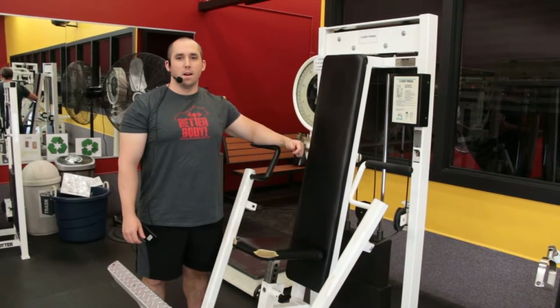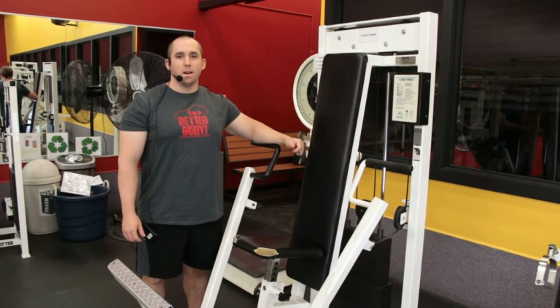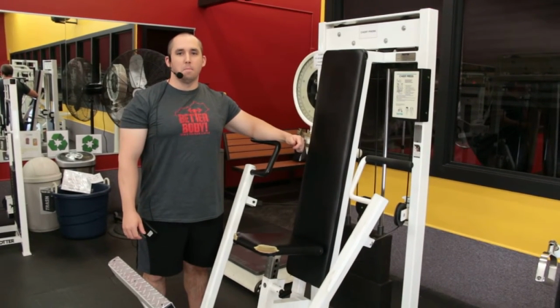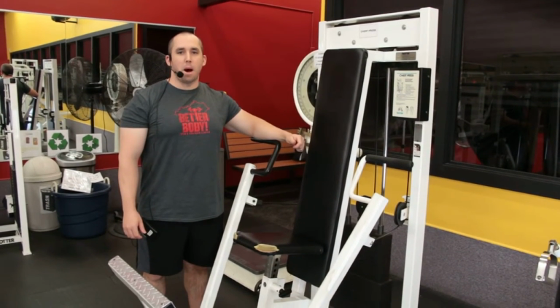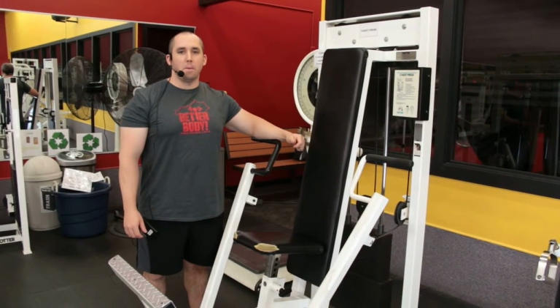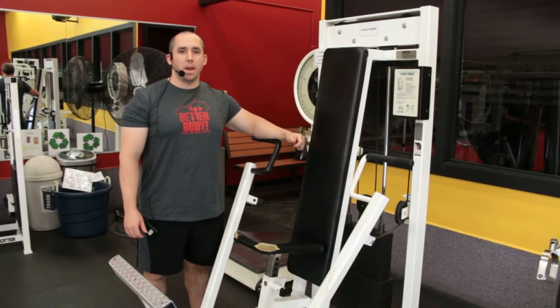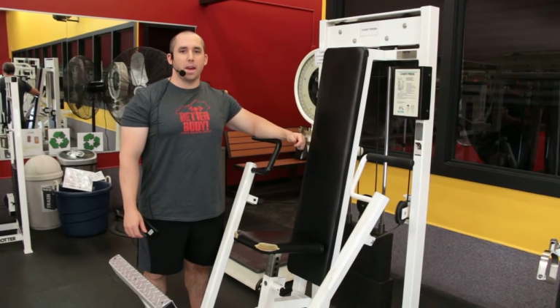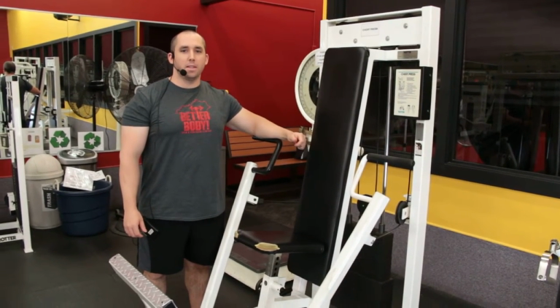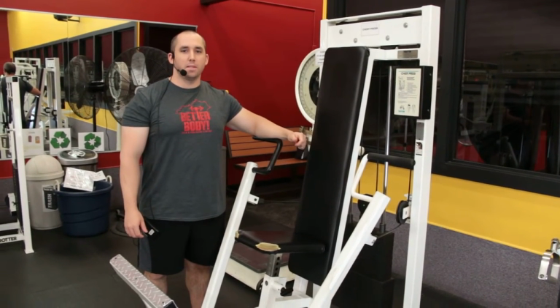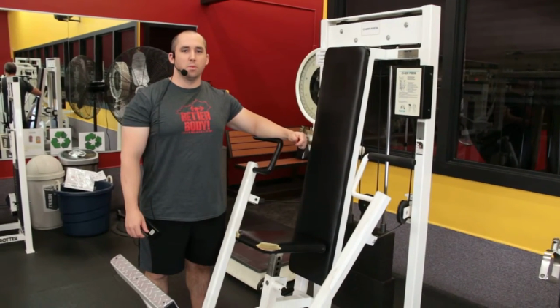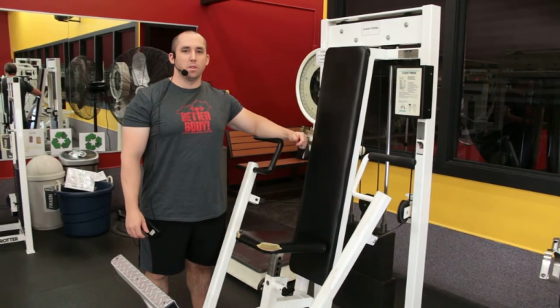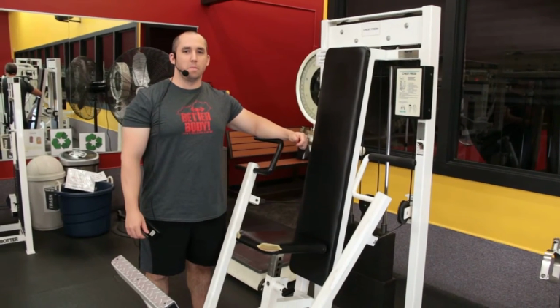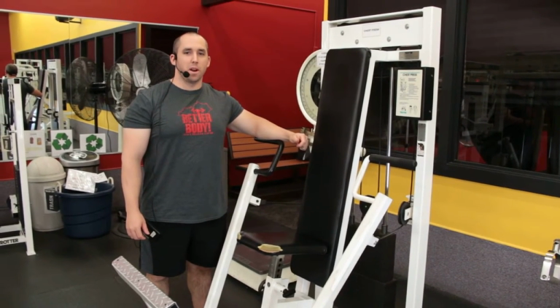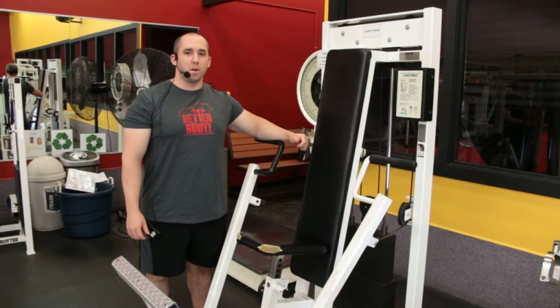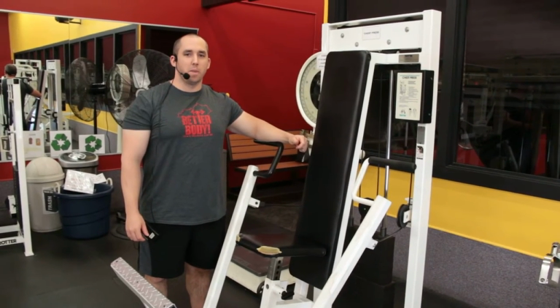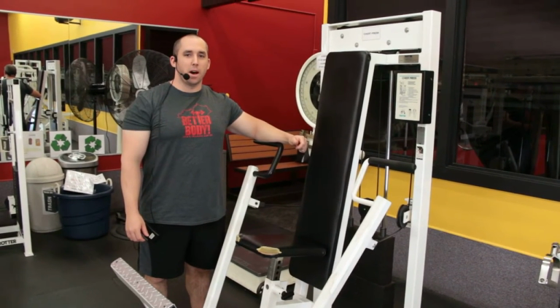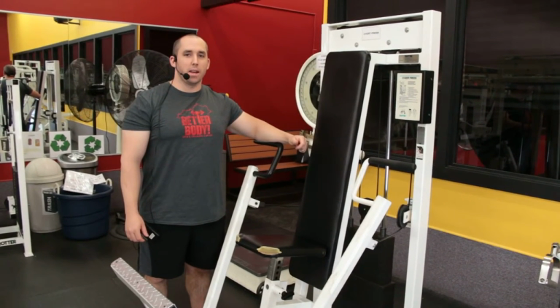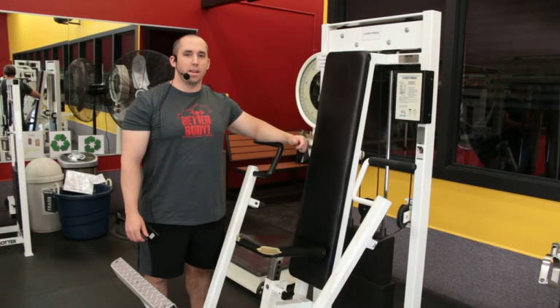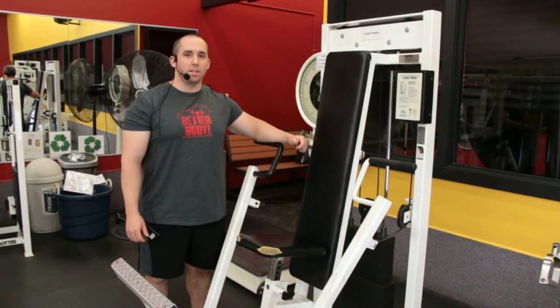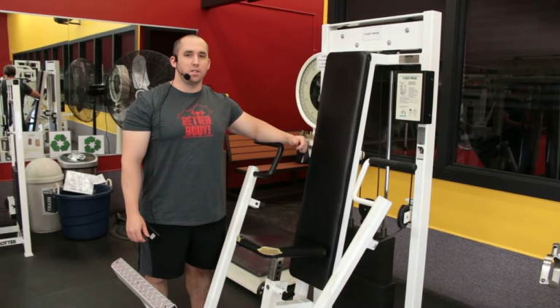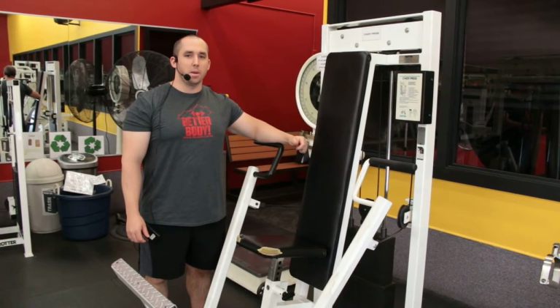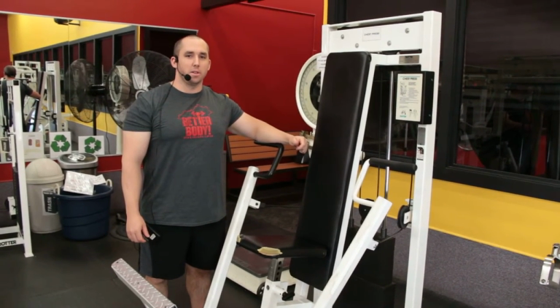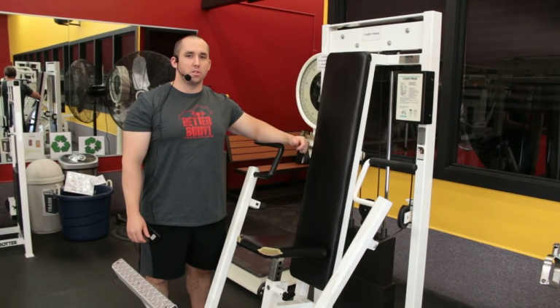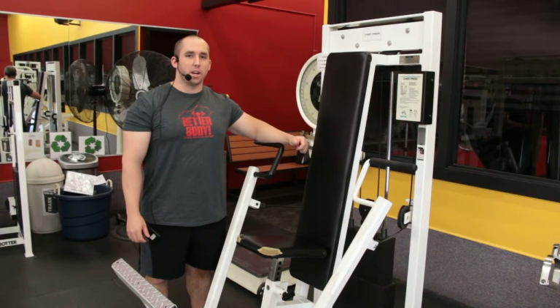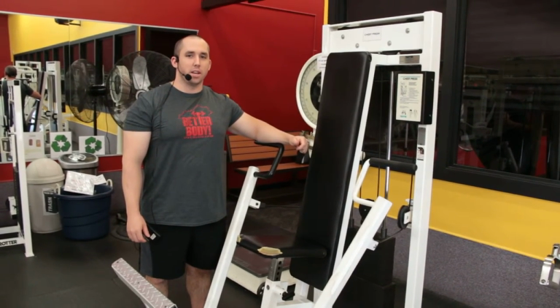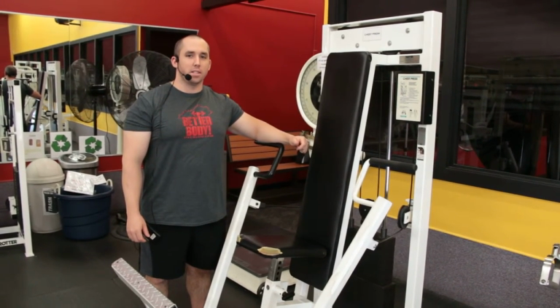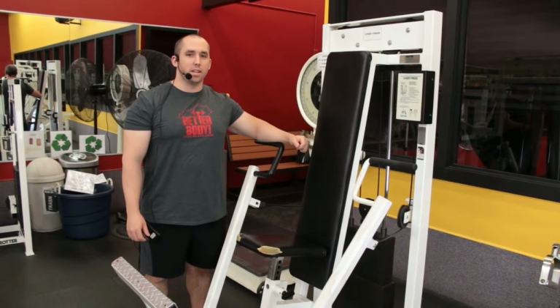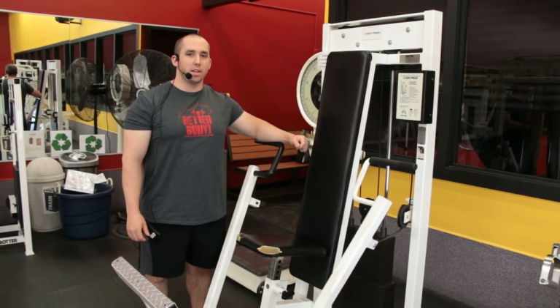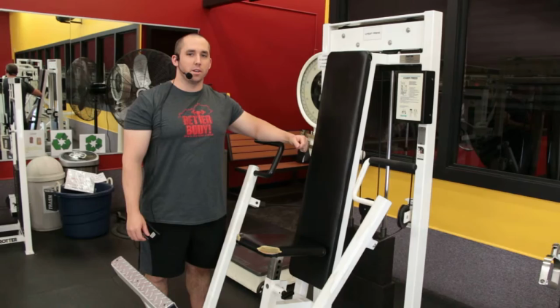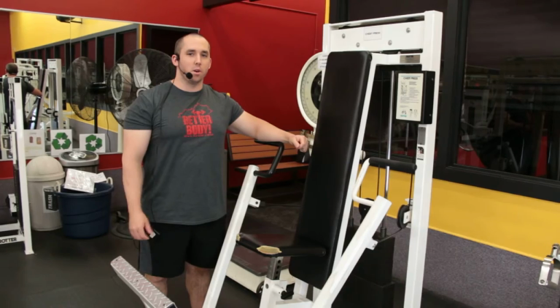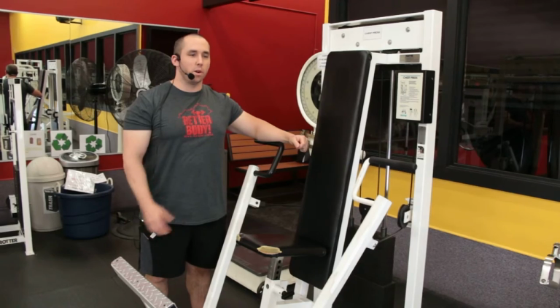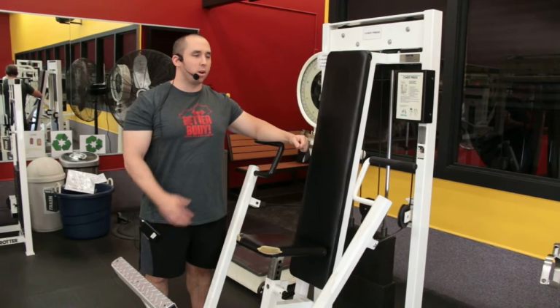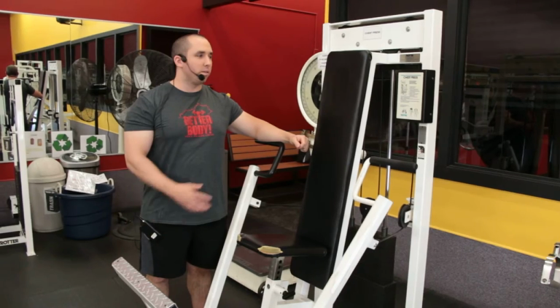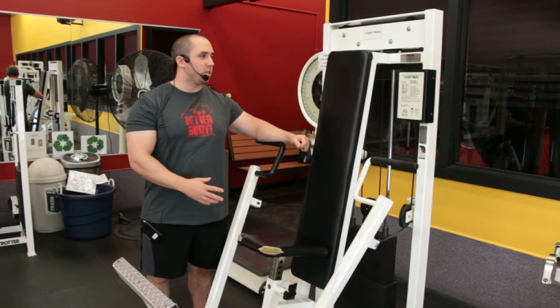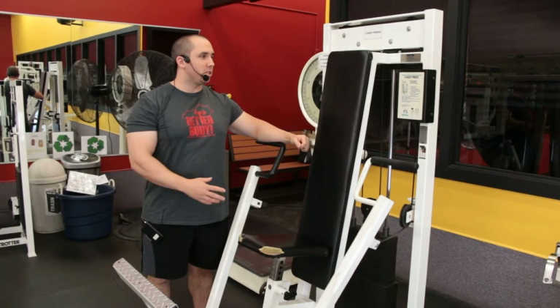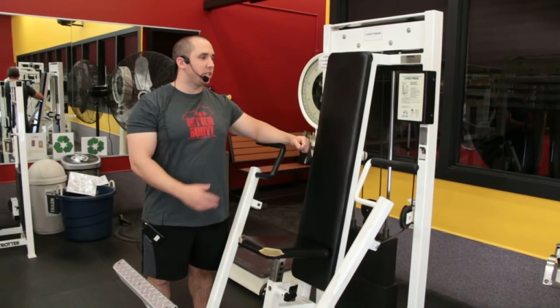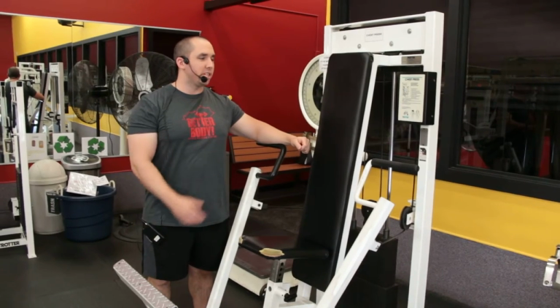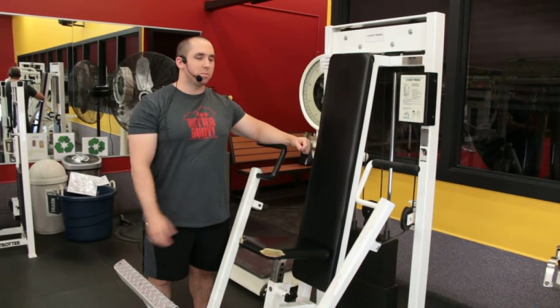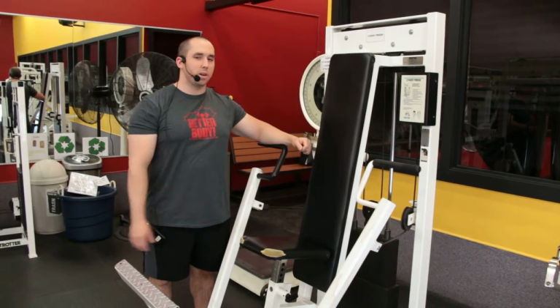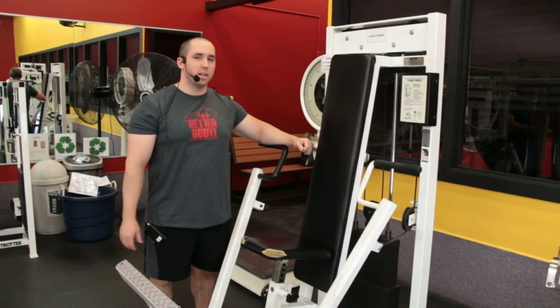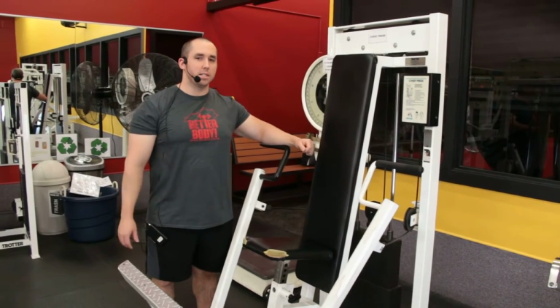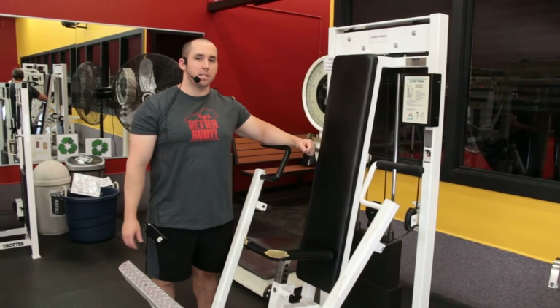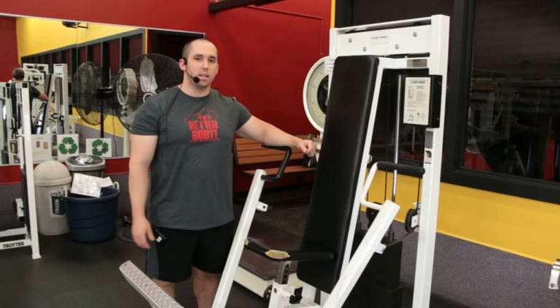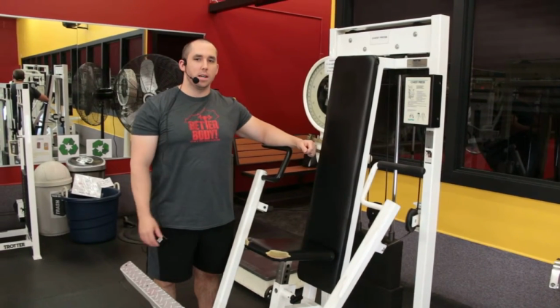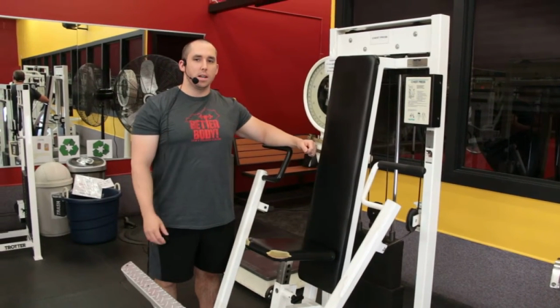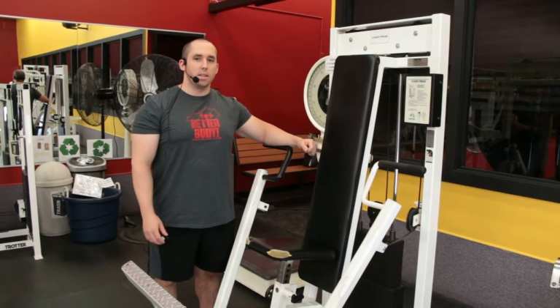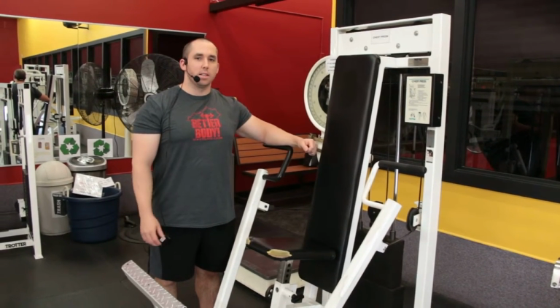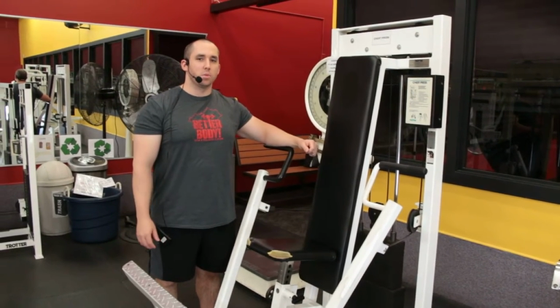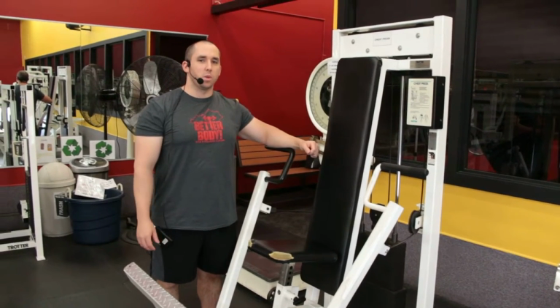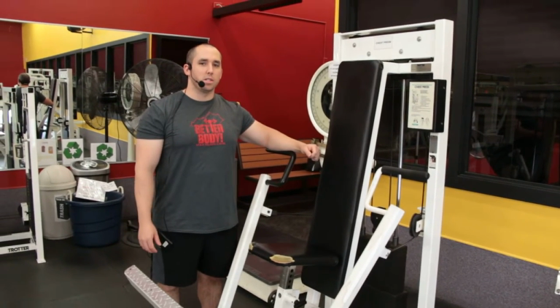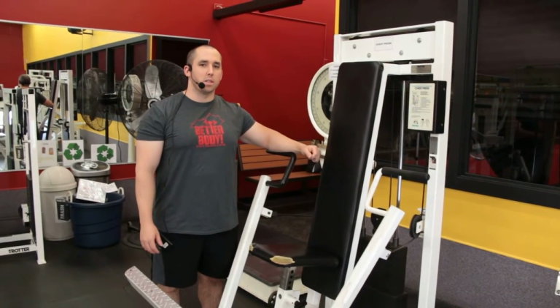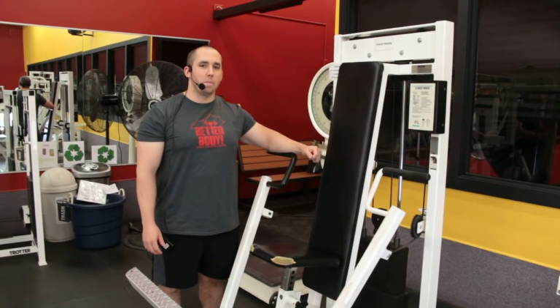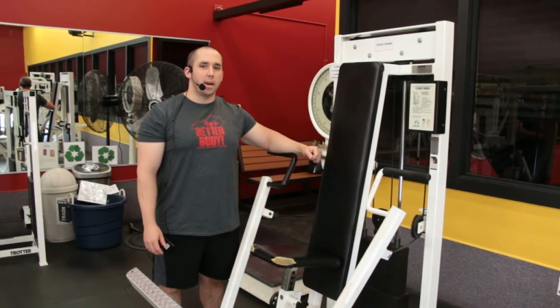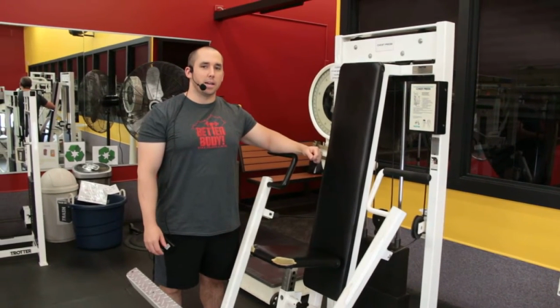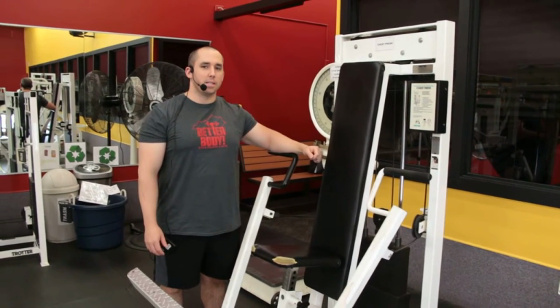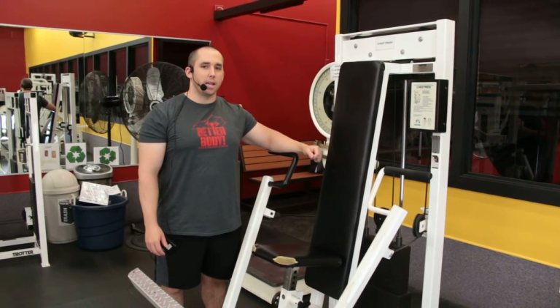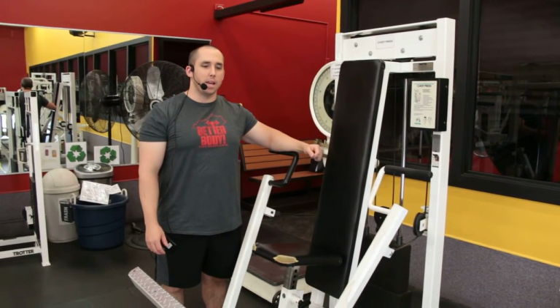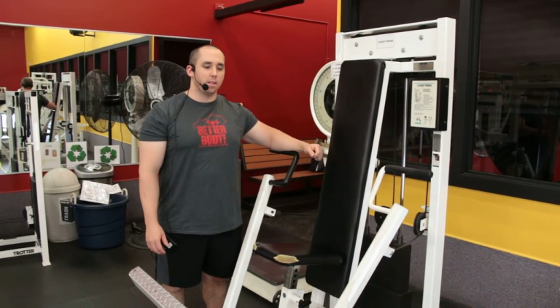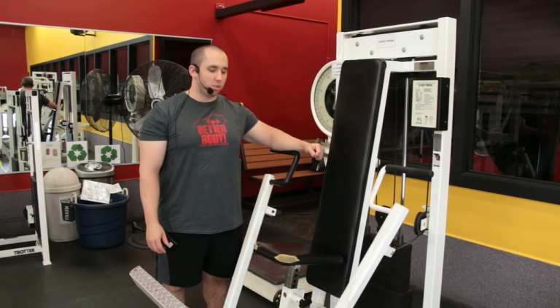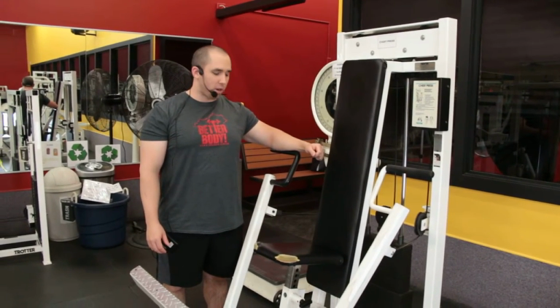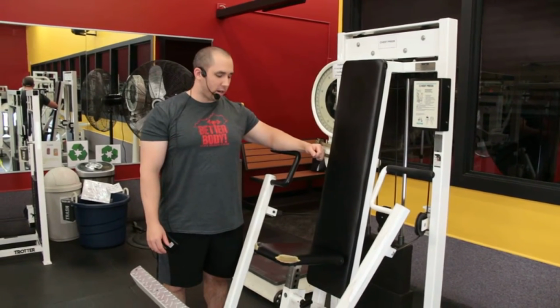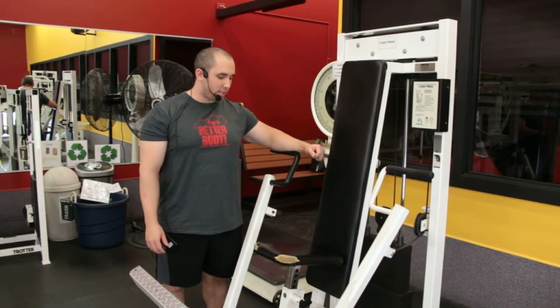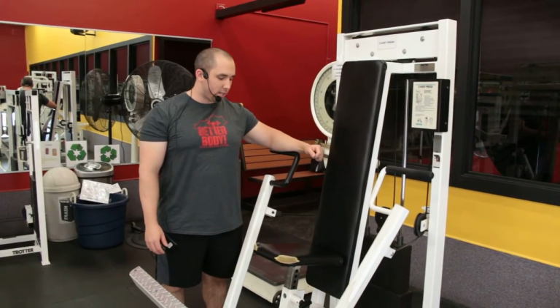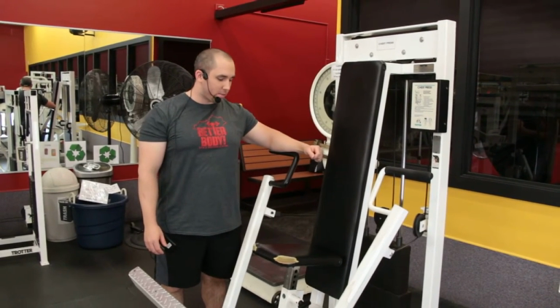Bobby Hayes with Better Body Gym and Training Center going over the chest press. This works the pecs and the triceps.